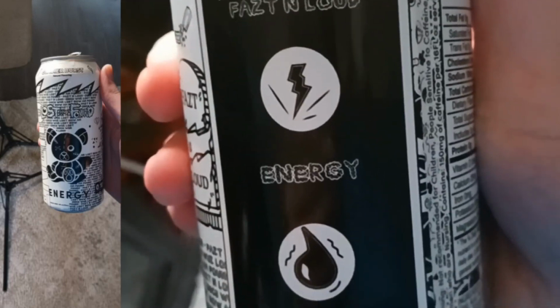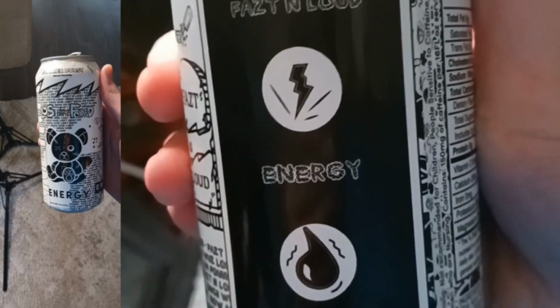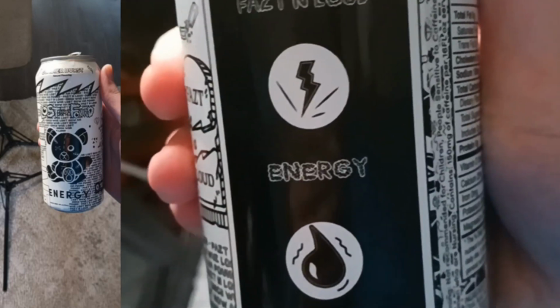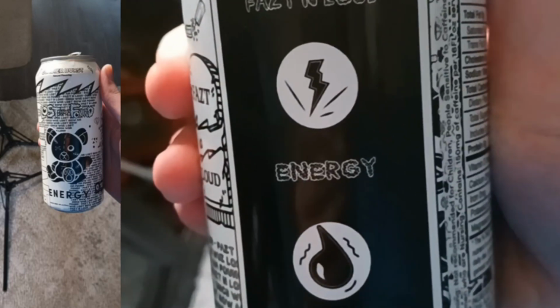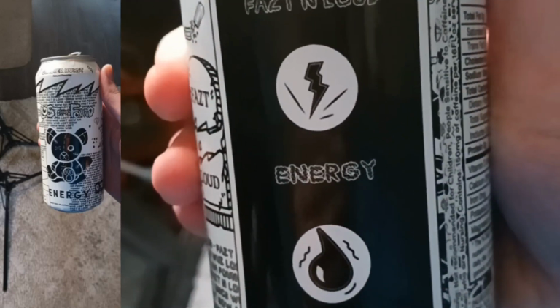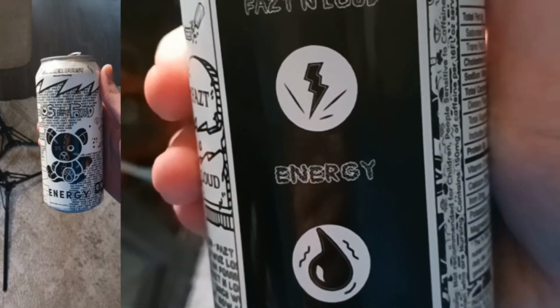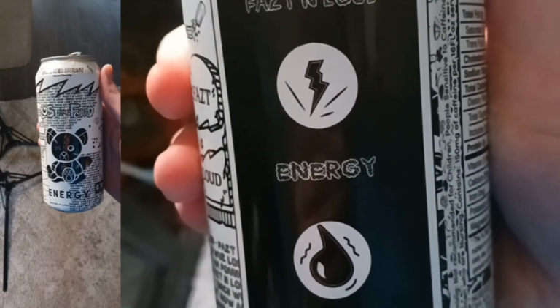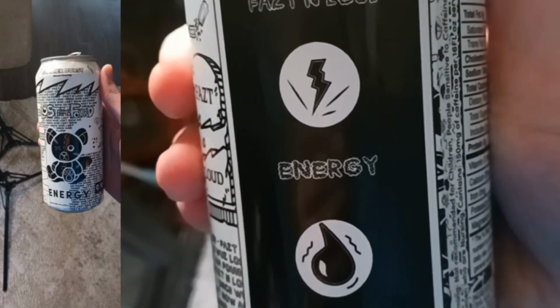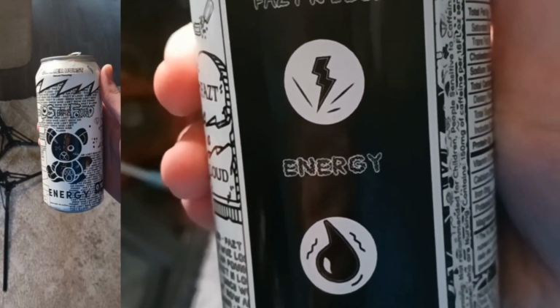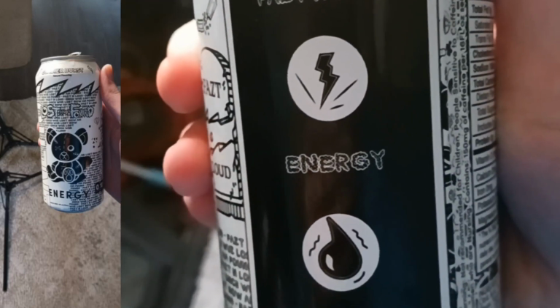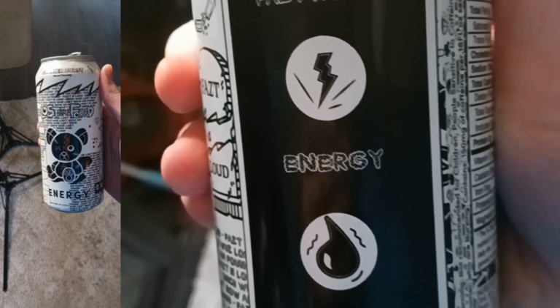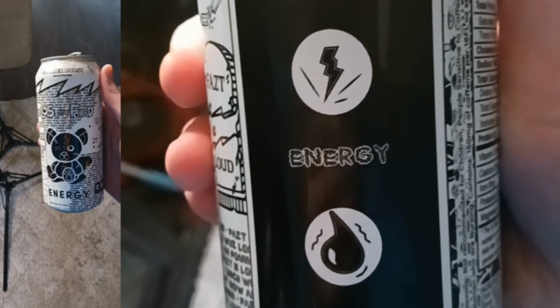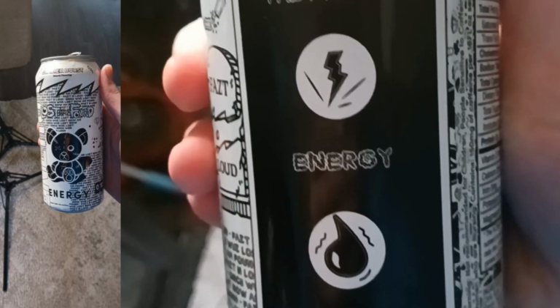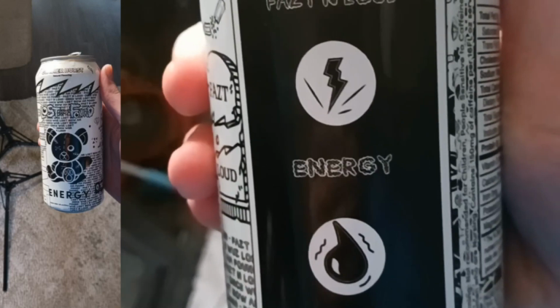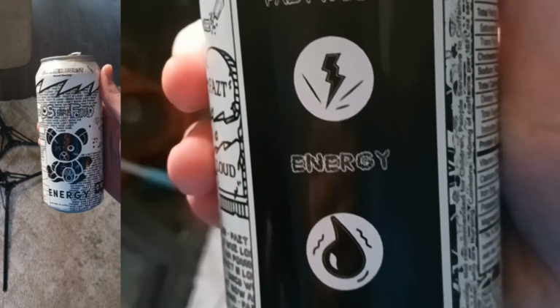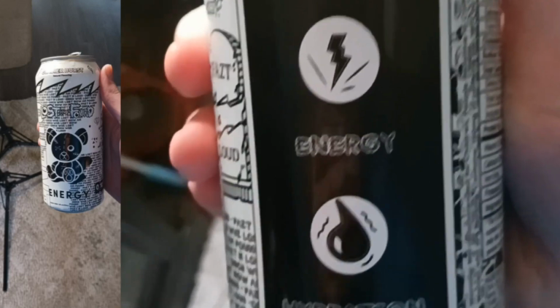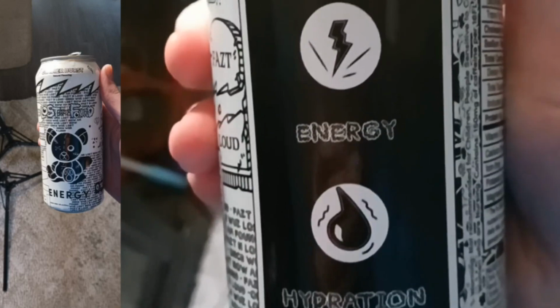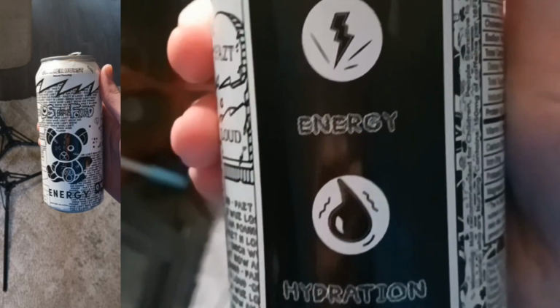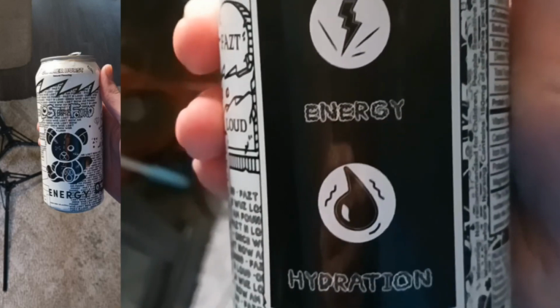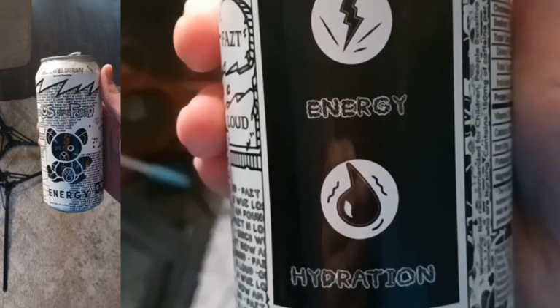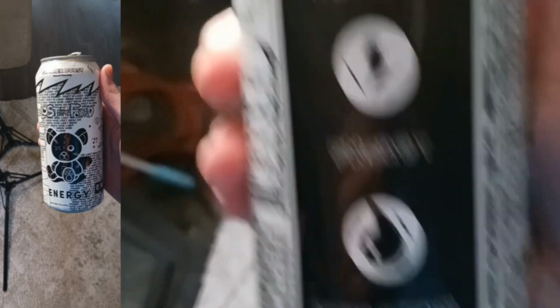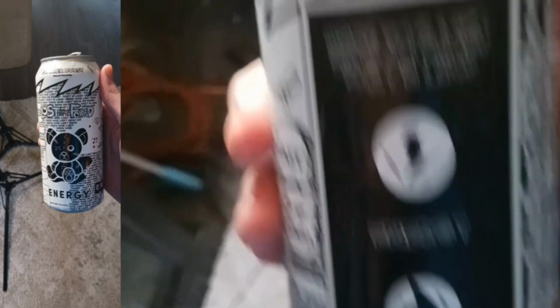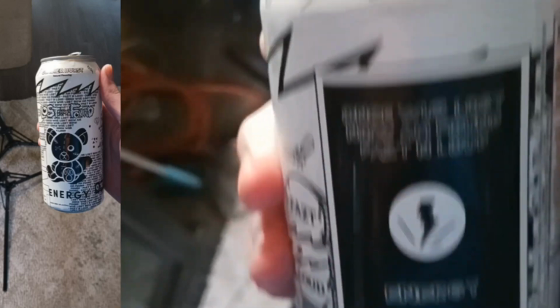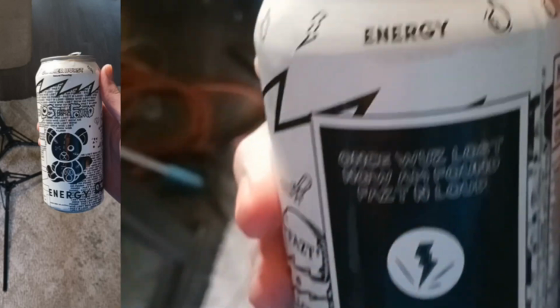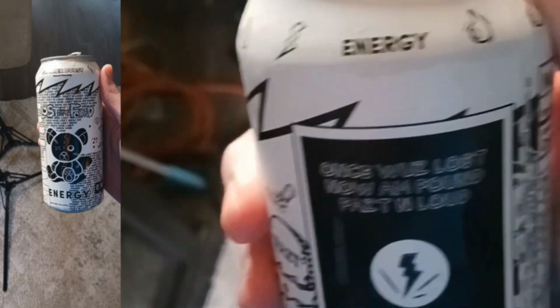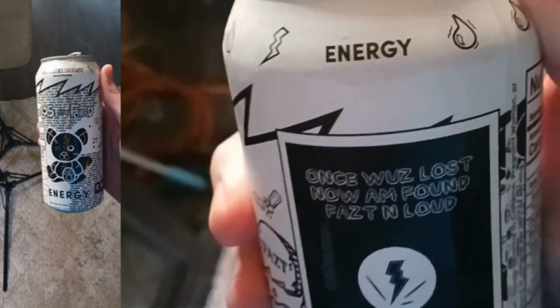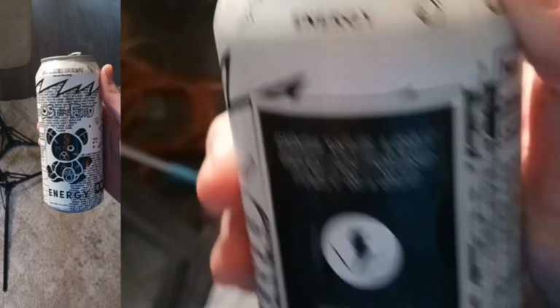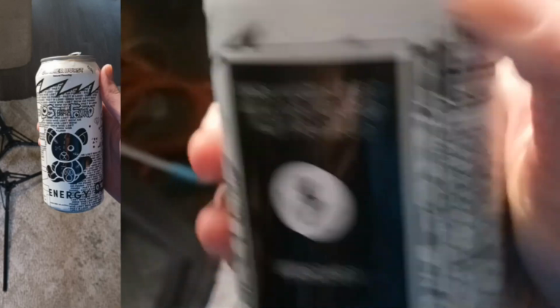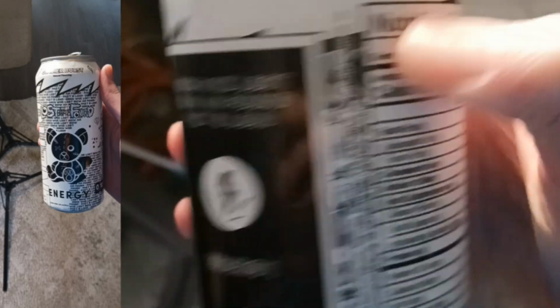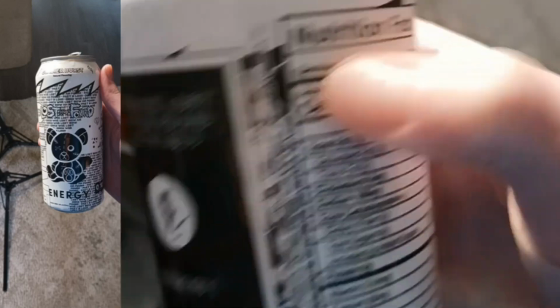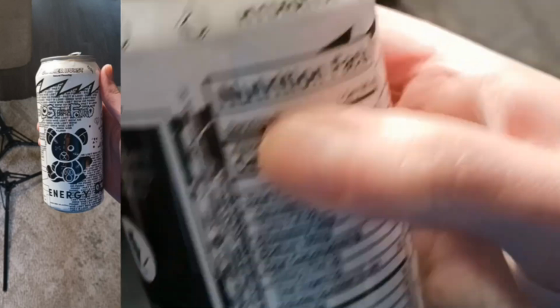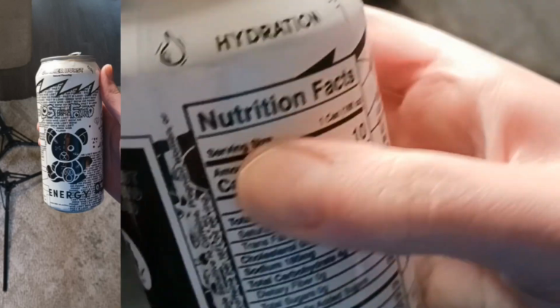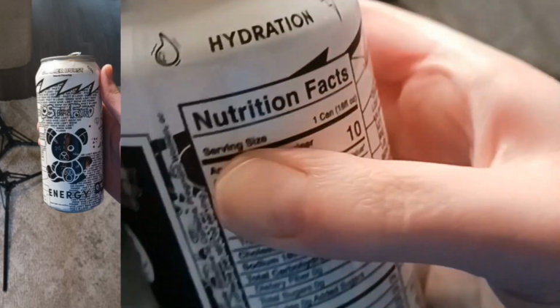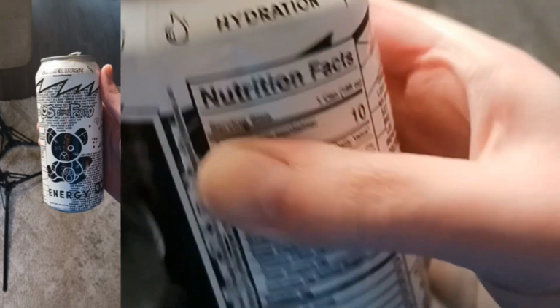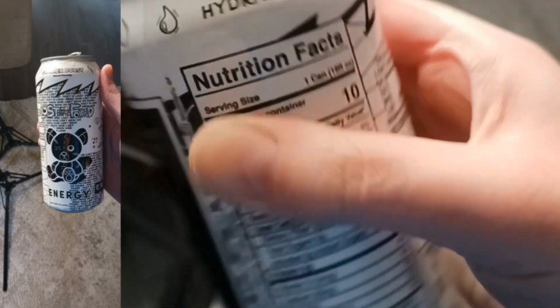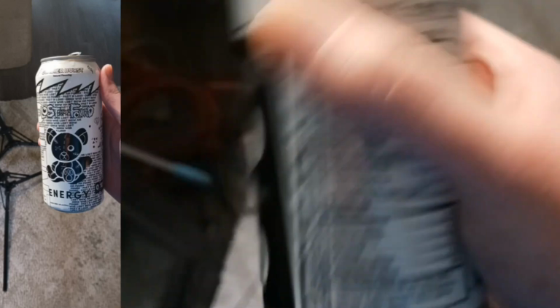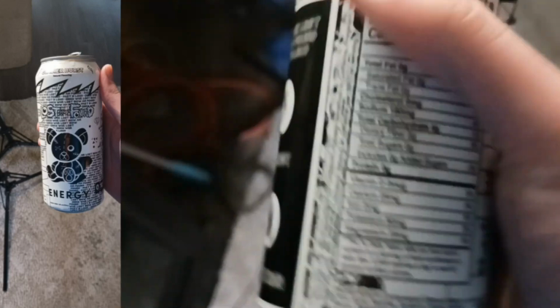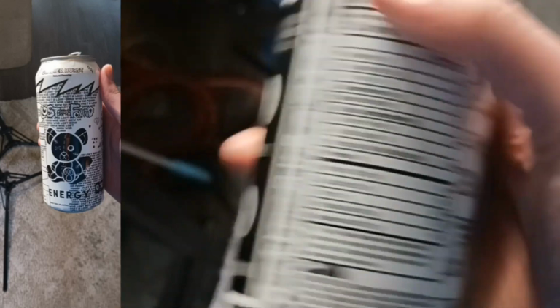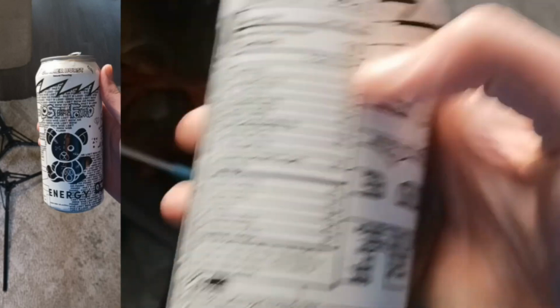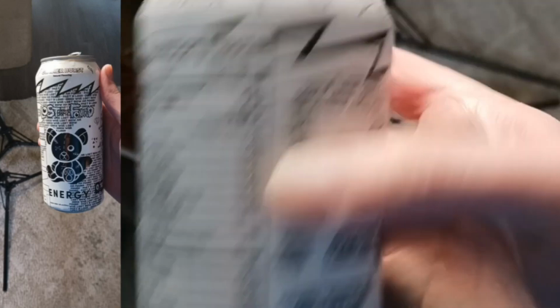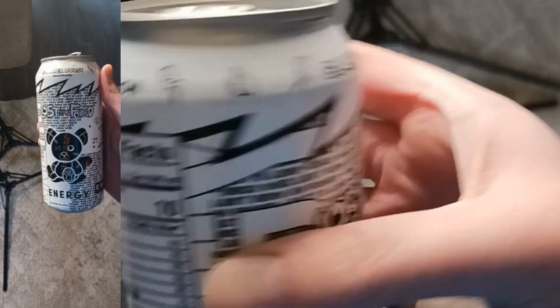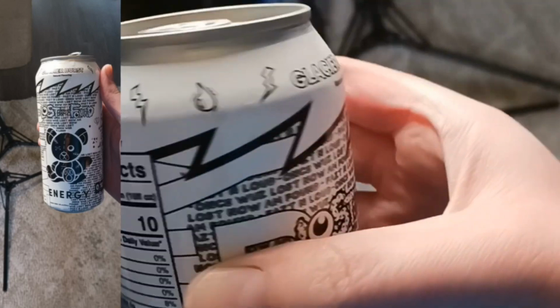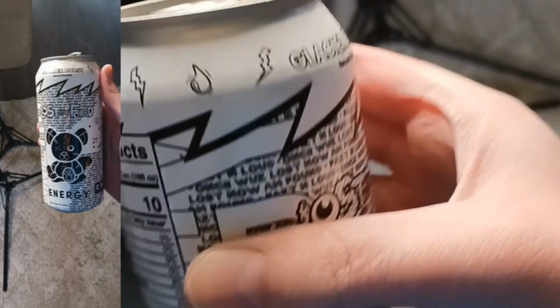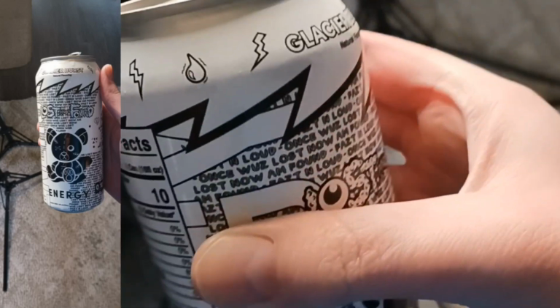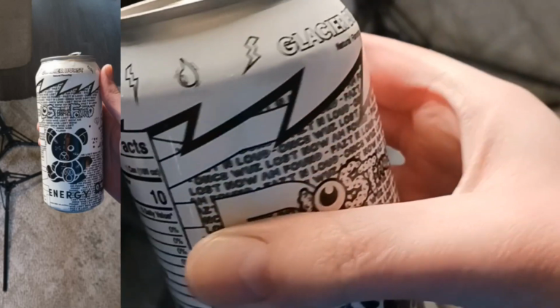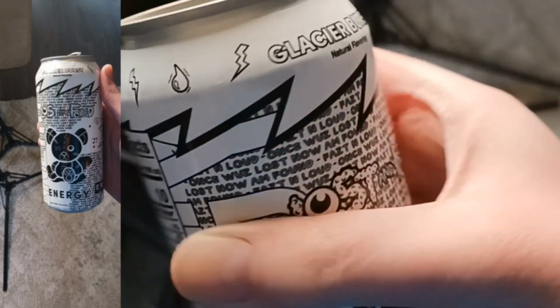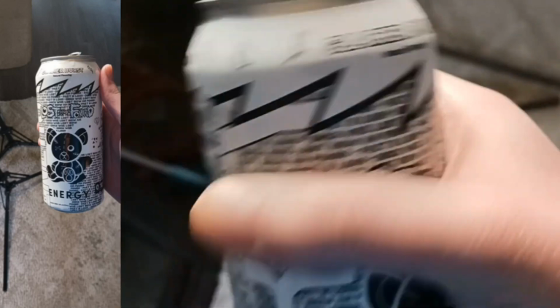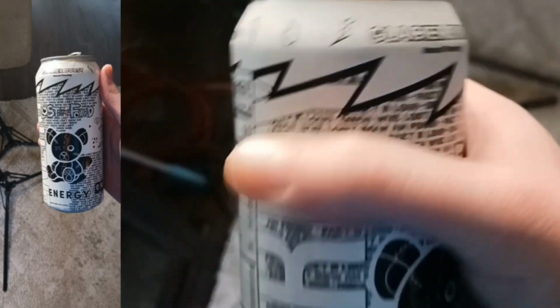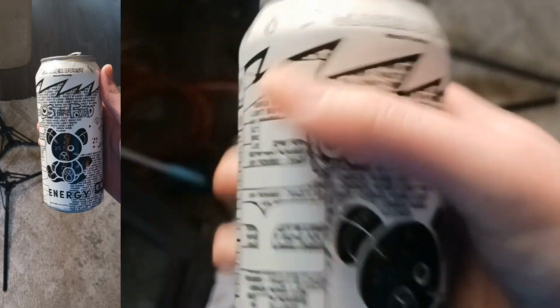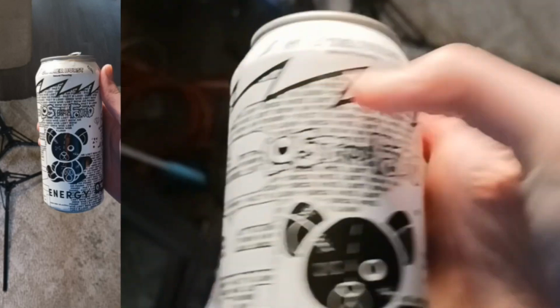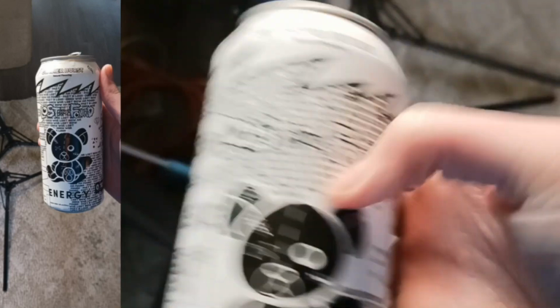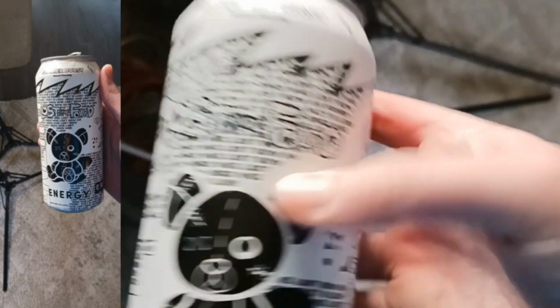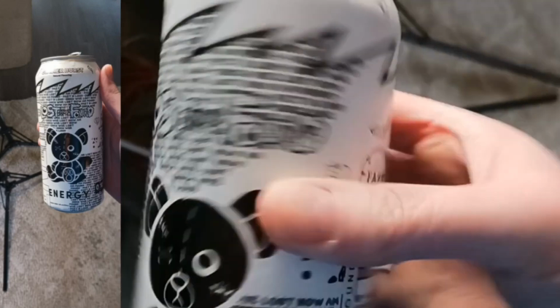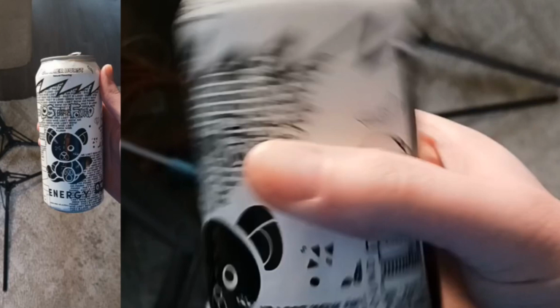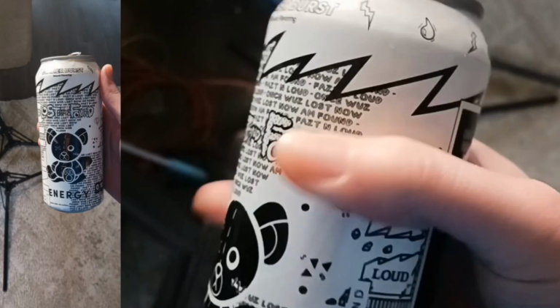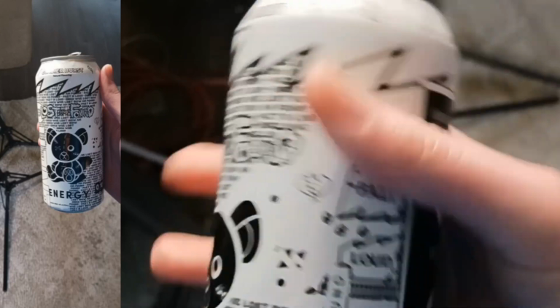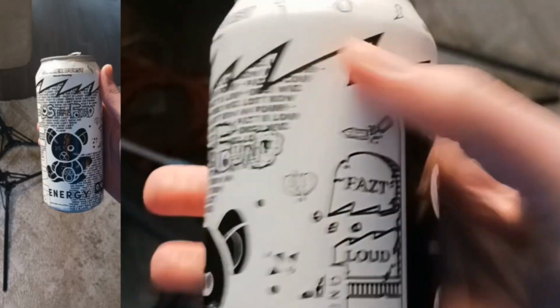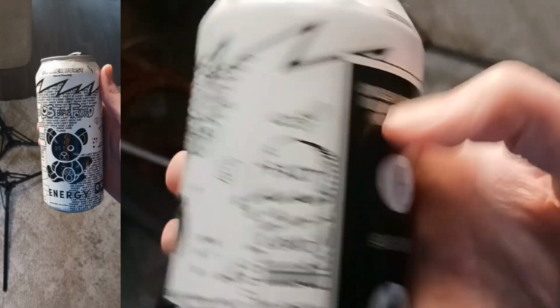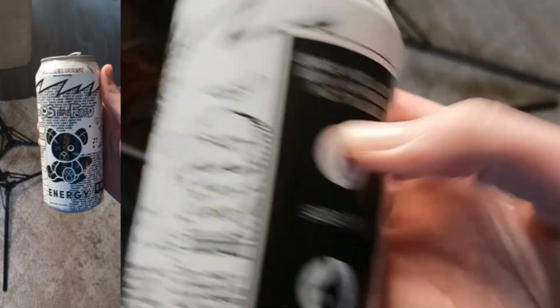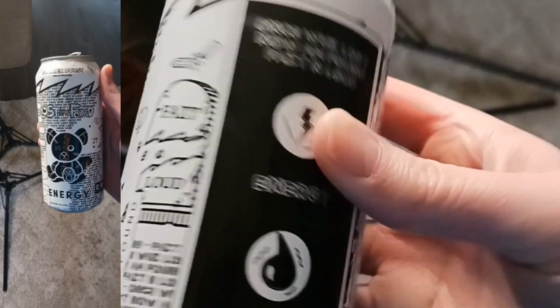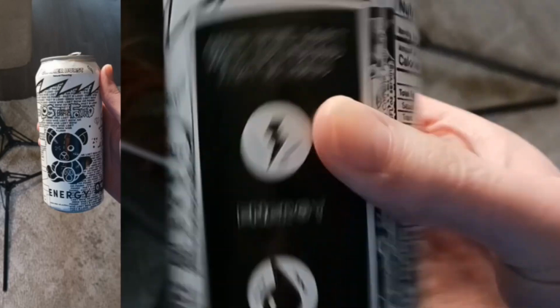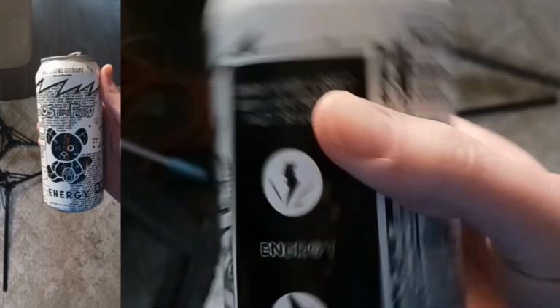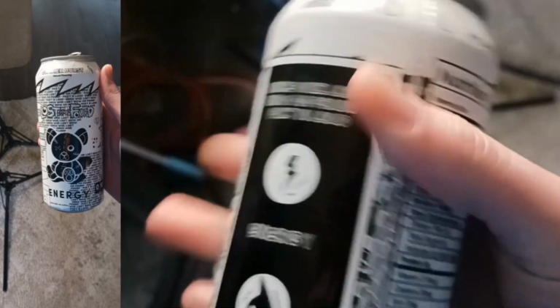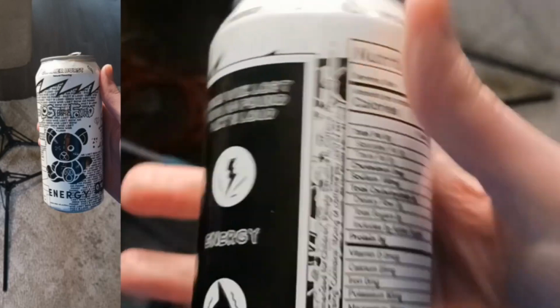Once was lost, now I'm found. Fast and Loud — energy, hydration. Spin the can around.